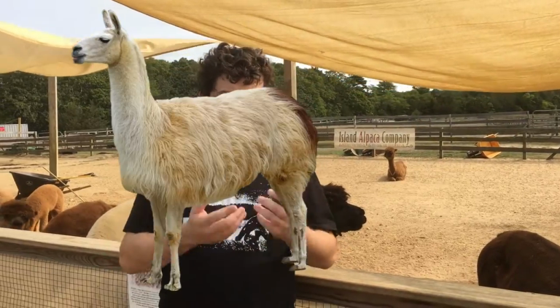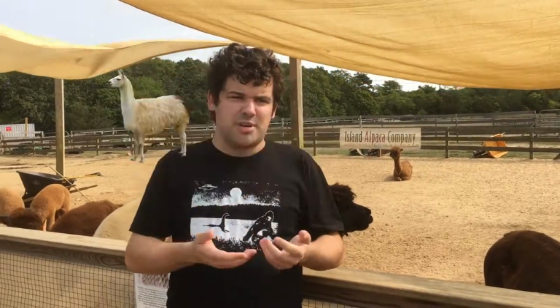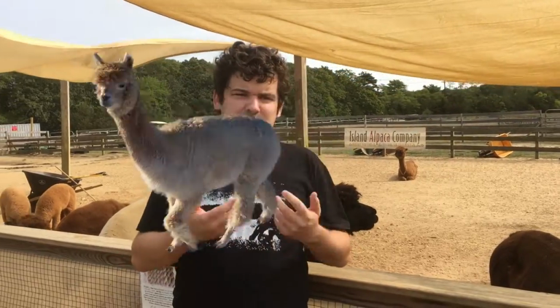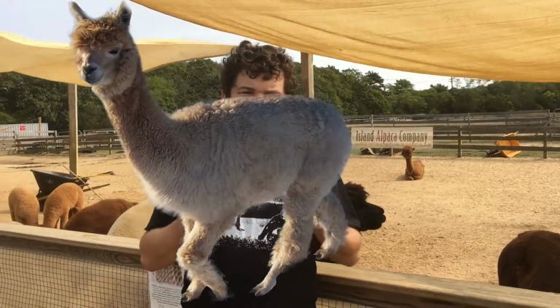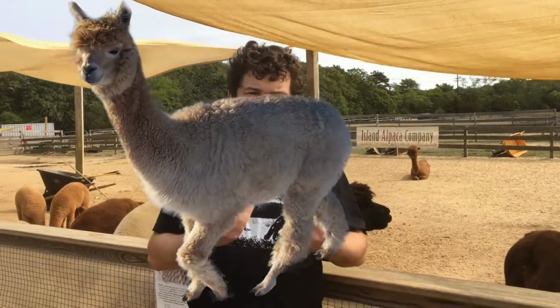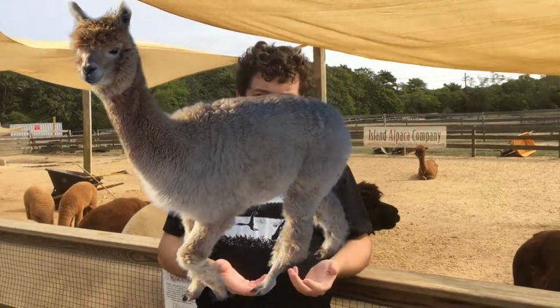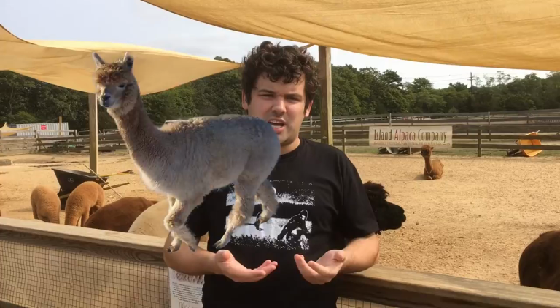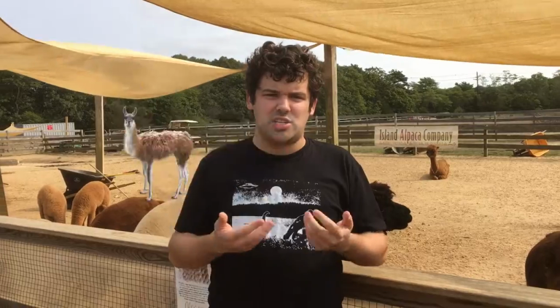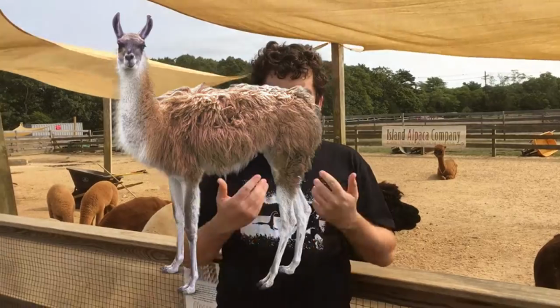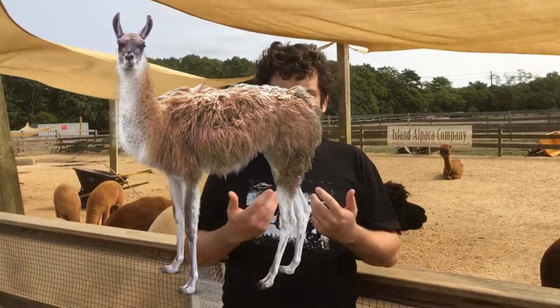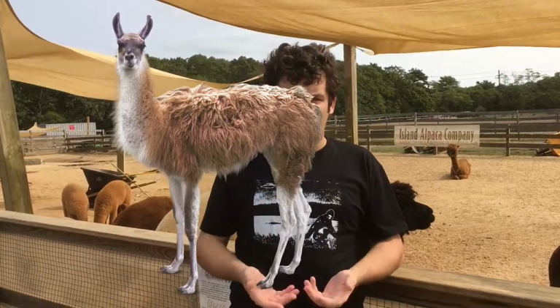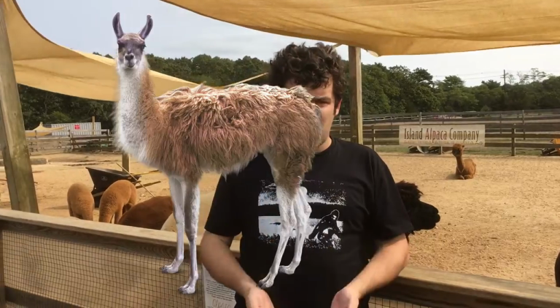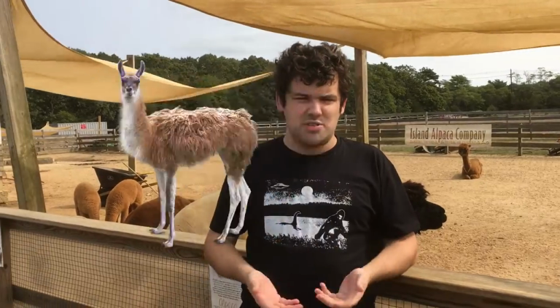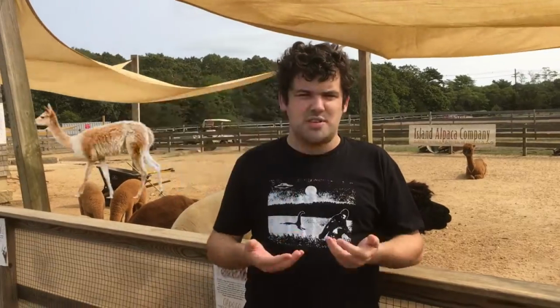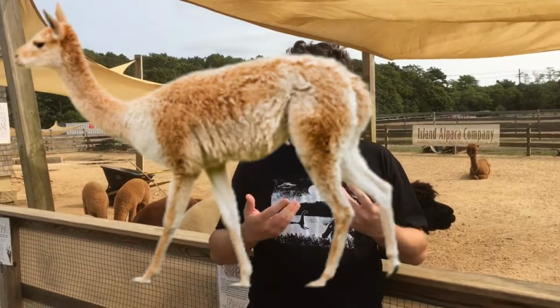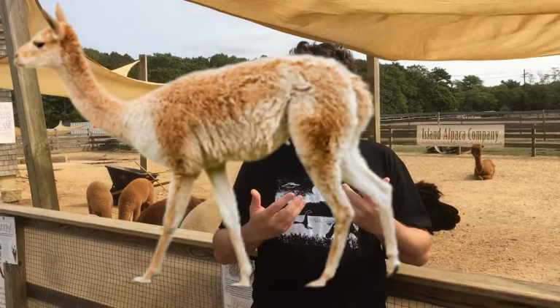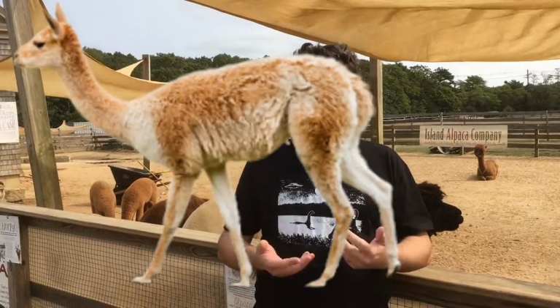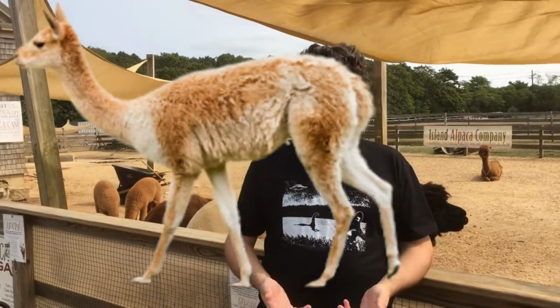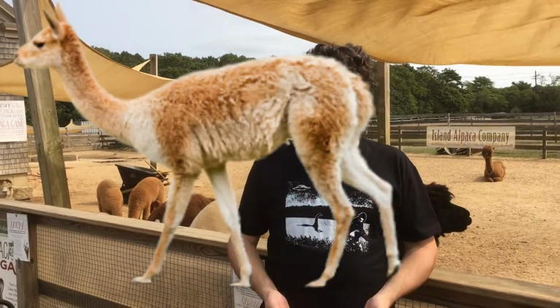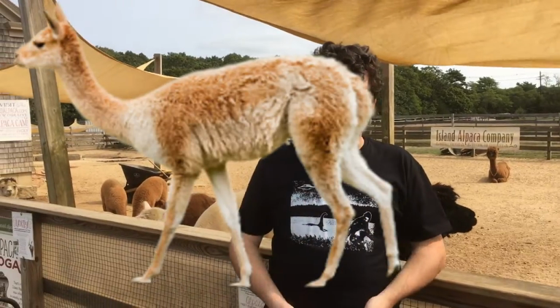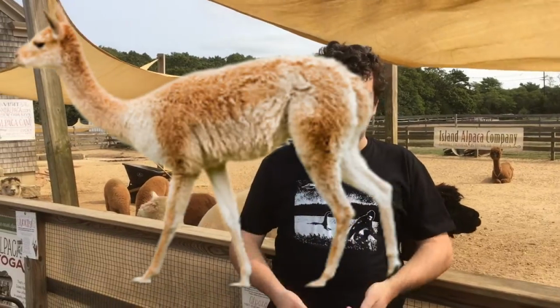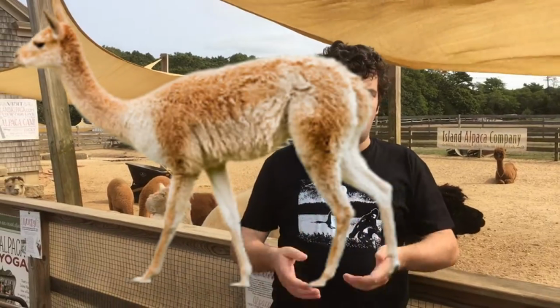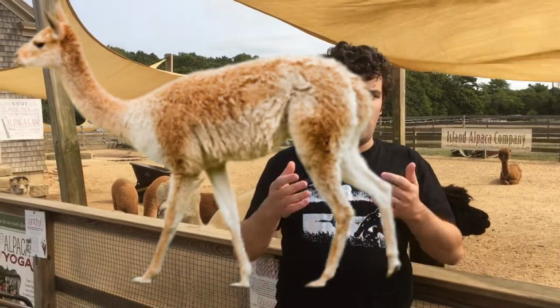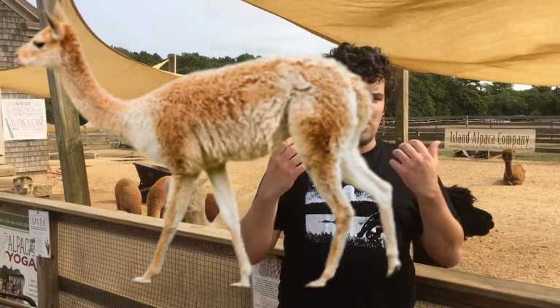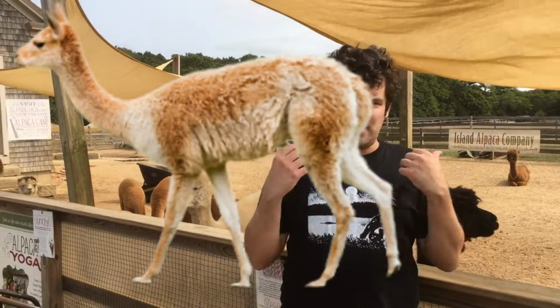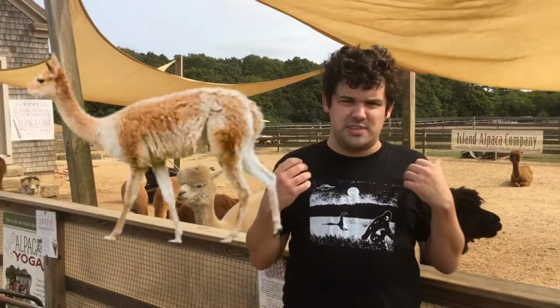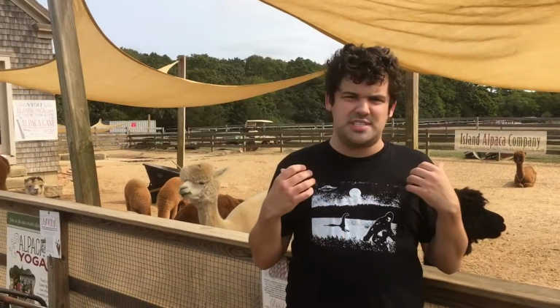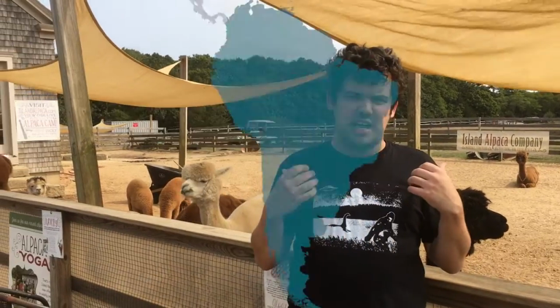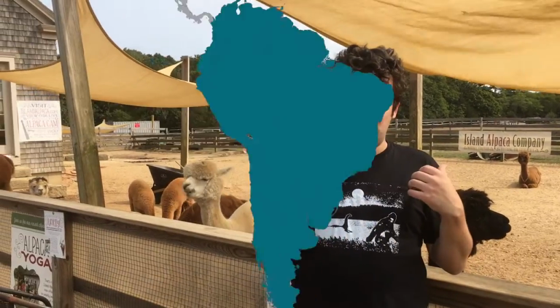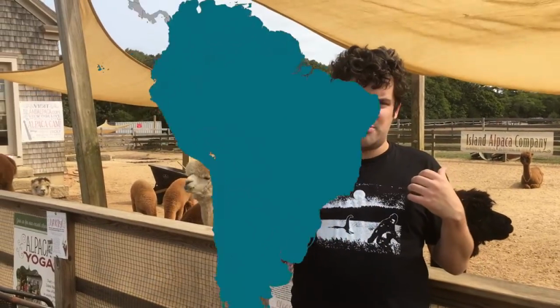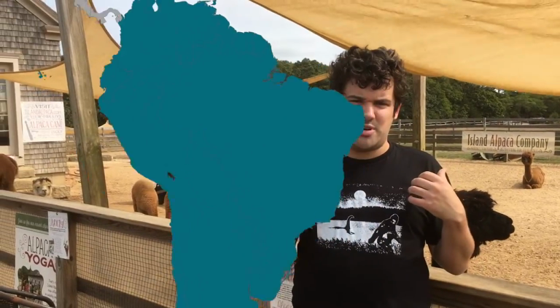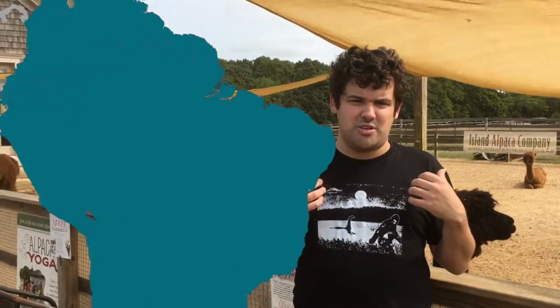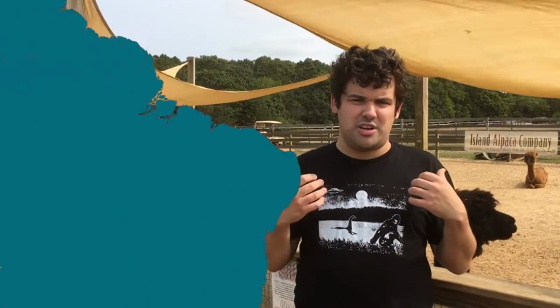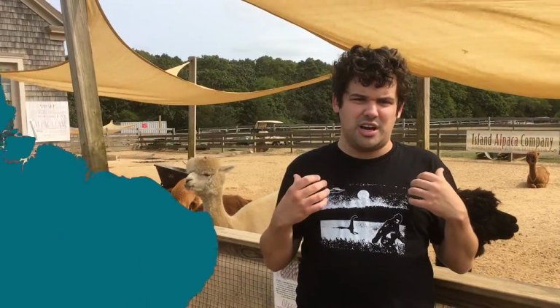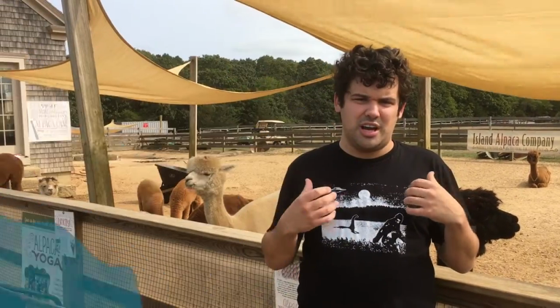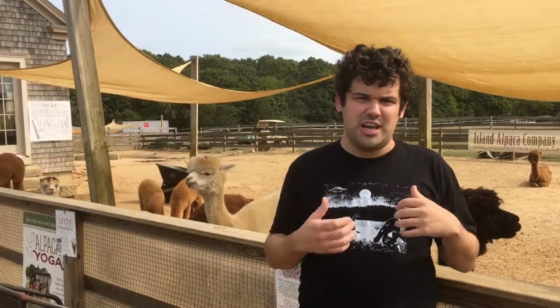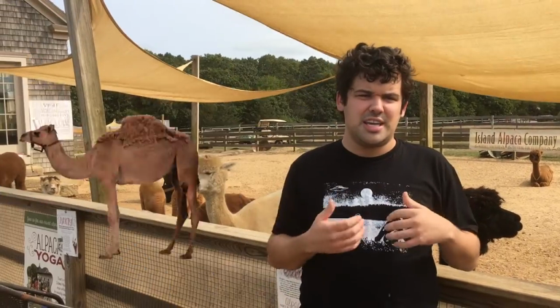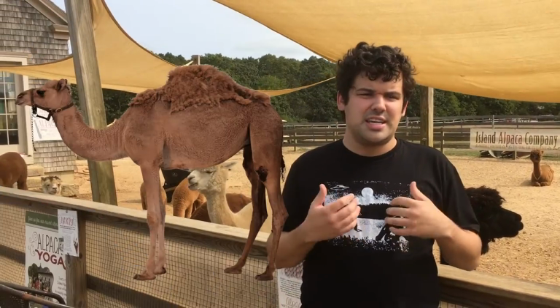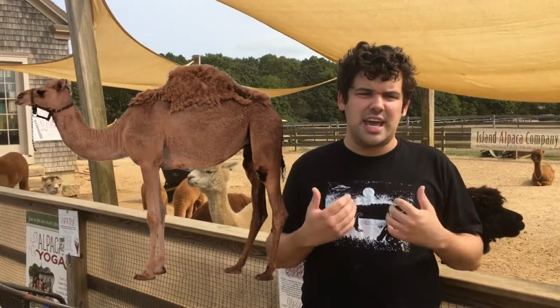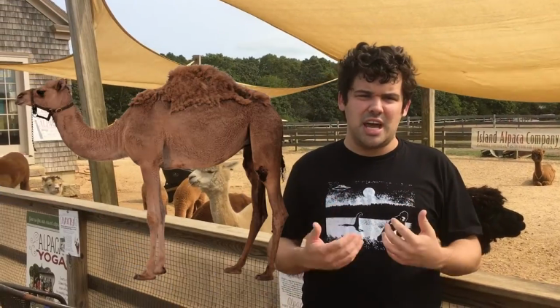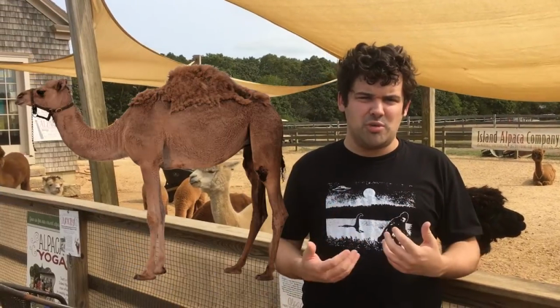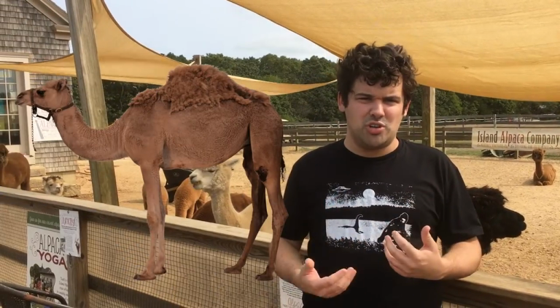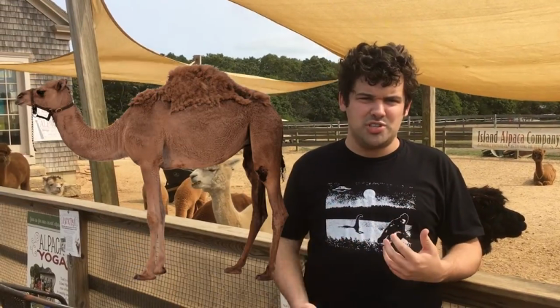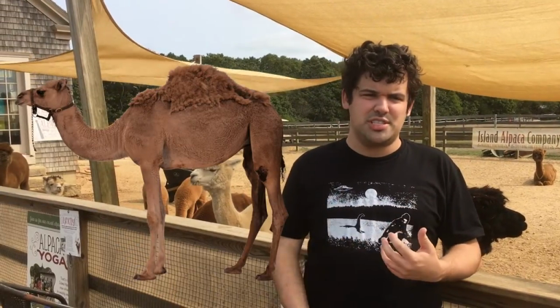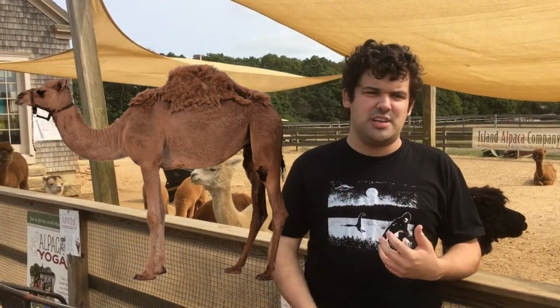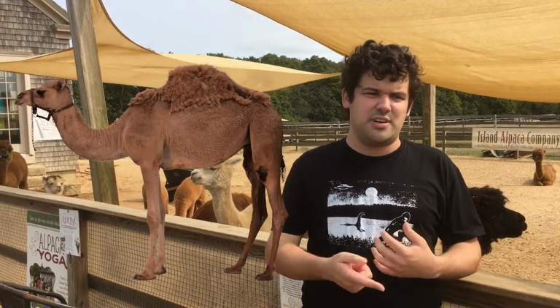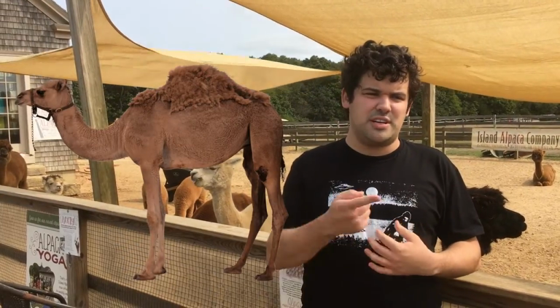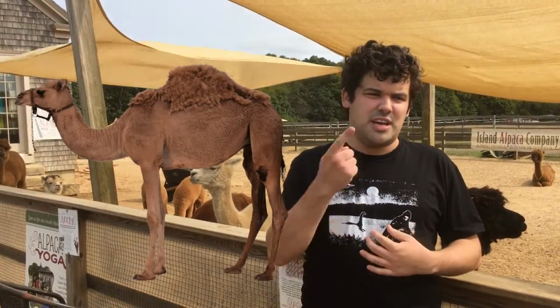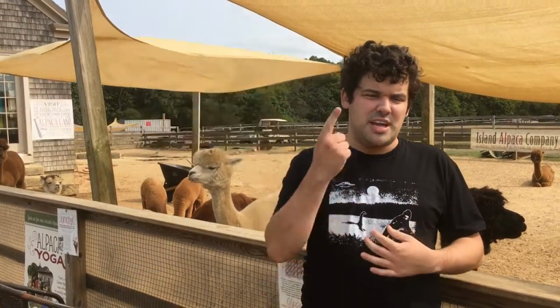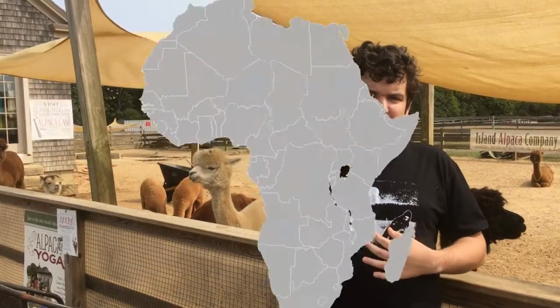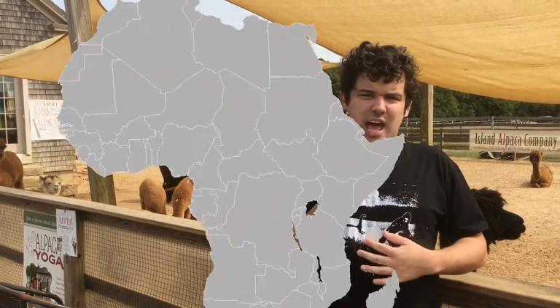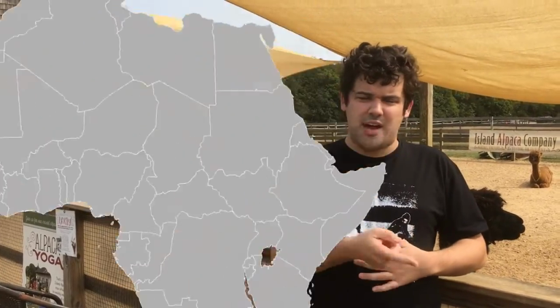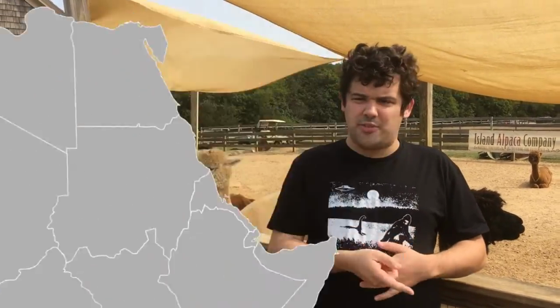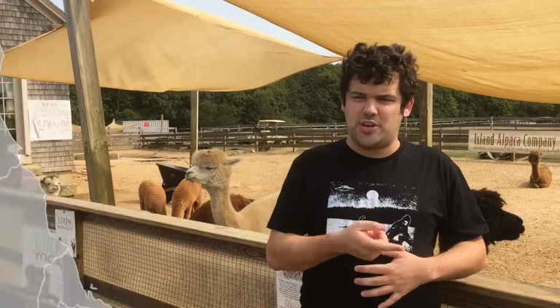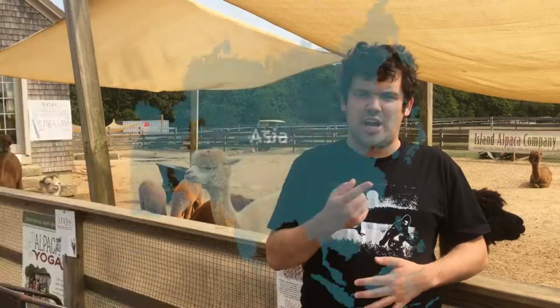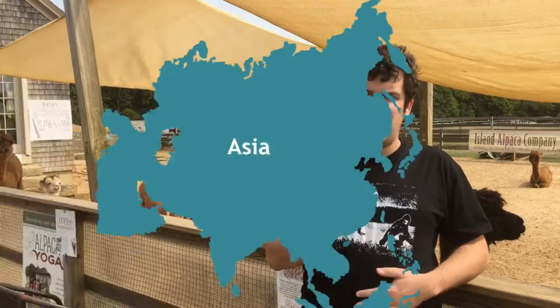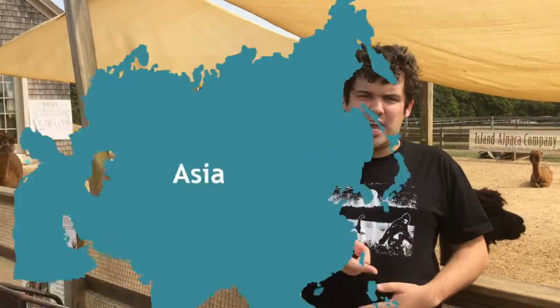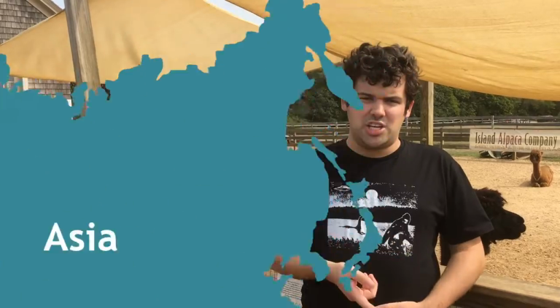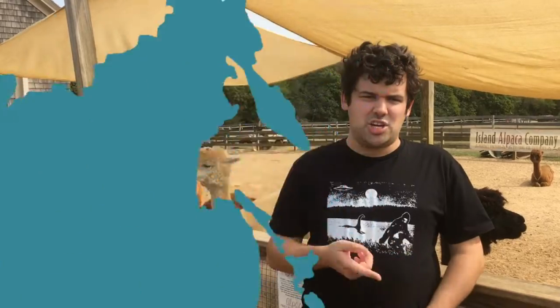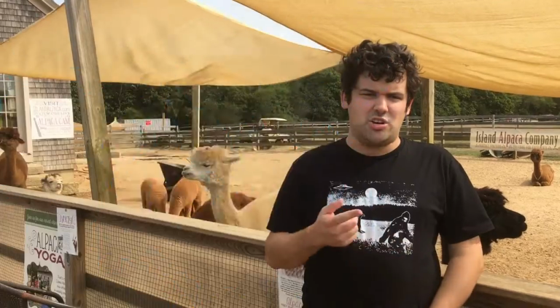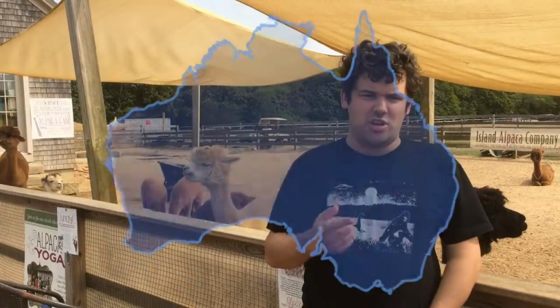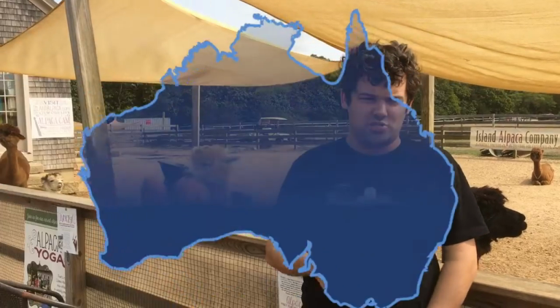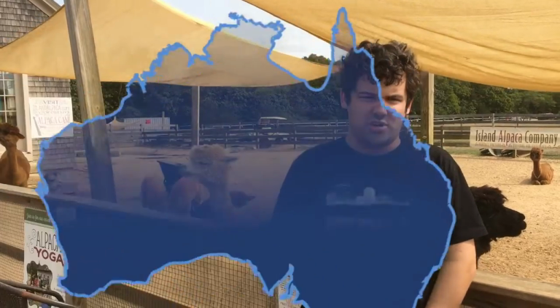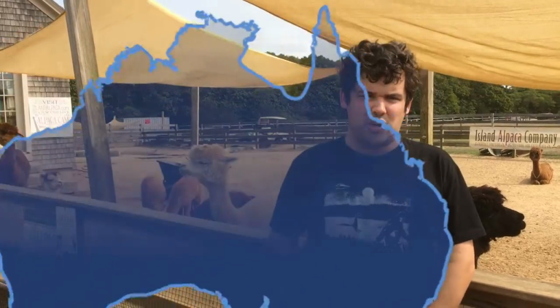Llamas, alpacas, guanacos, and vicuñas all live in South America. Camels live in Africa, Asia, and Australia.